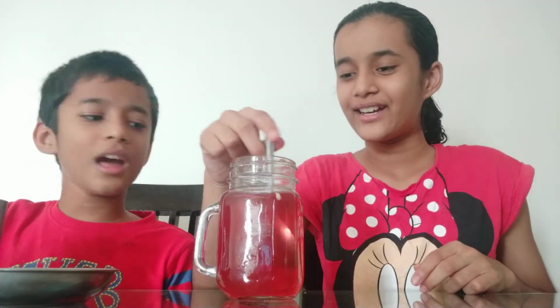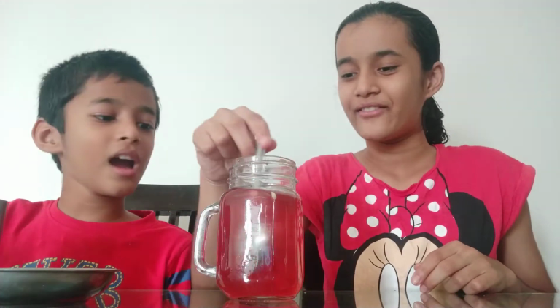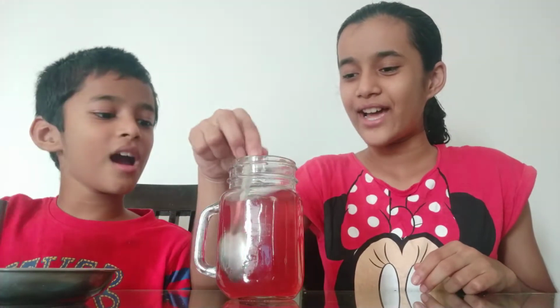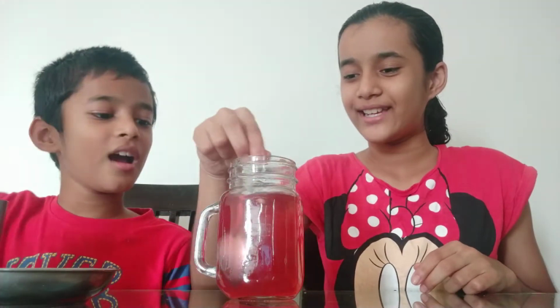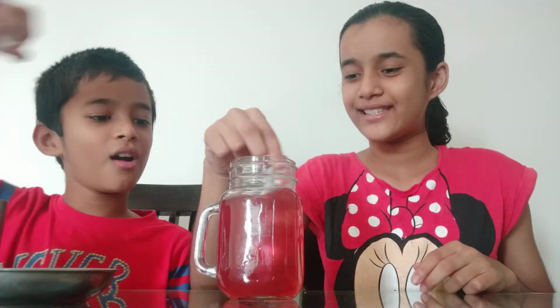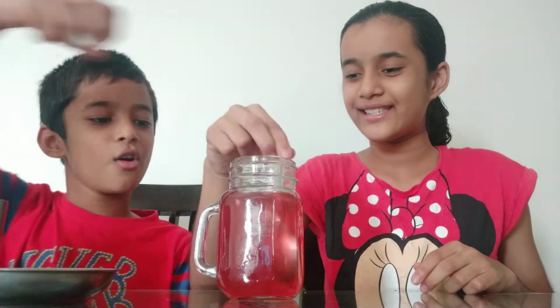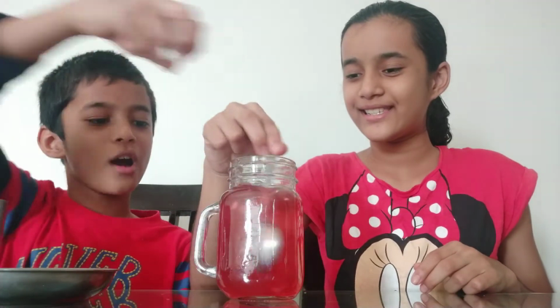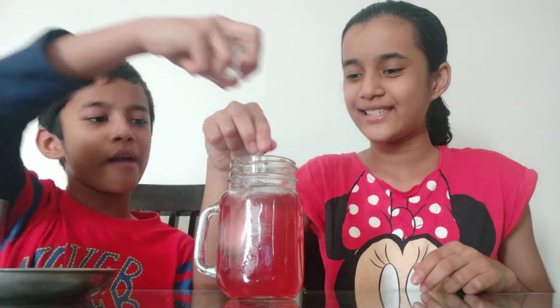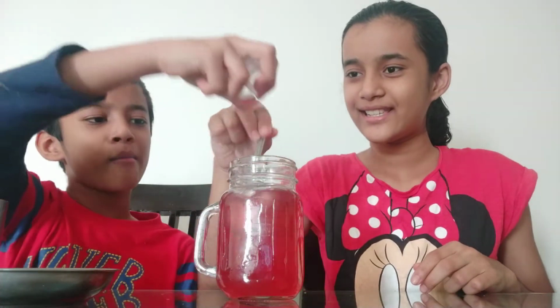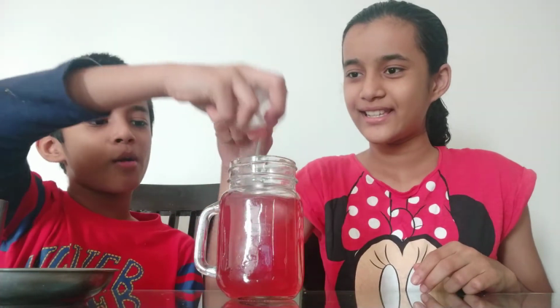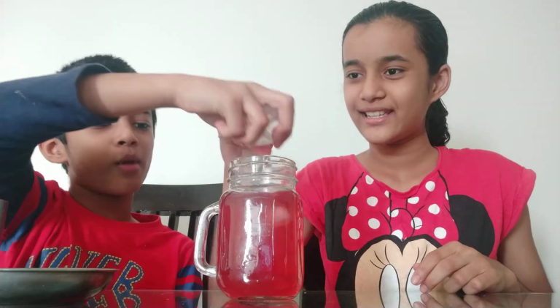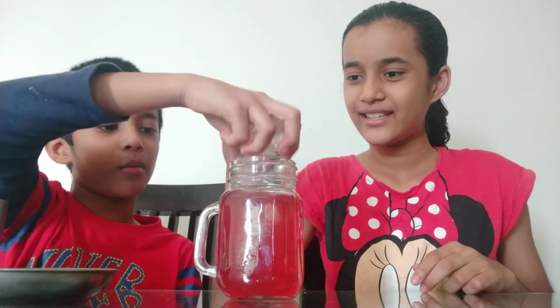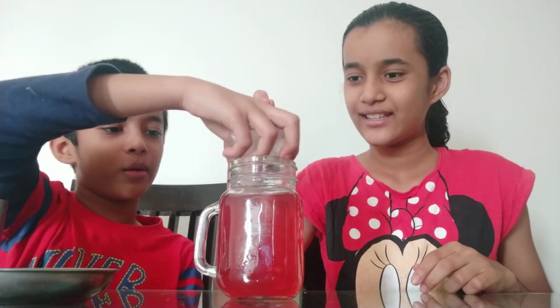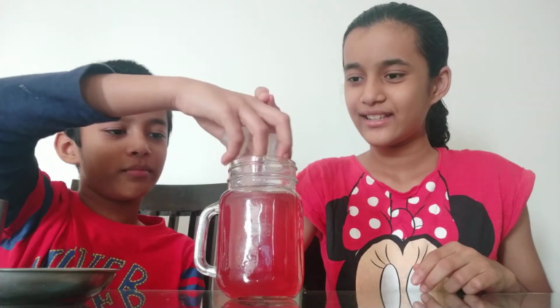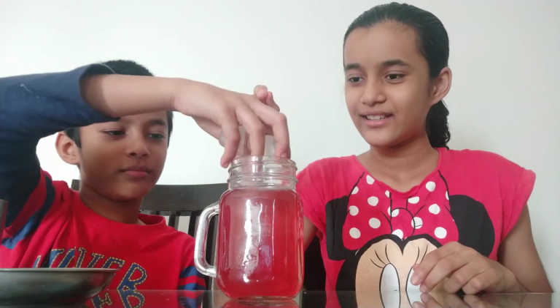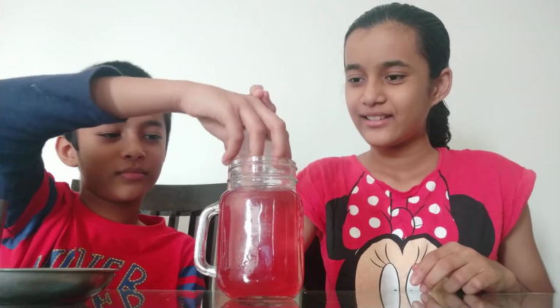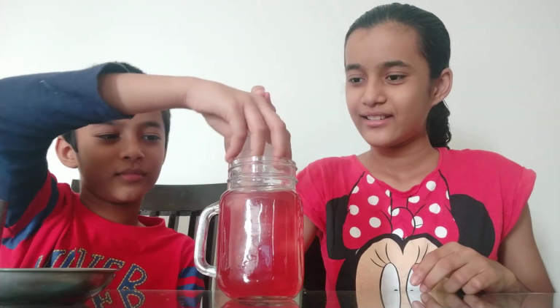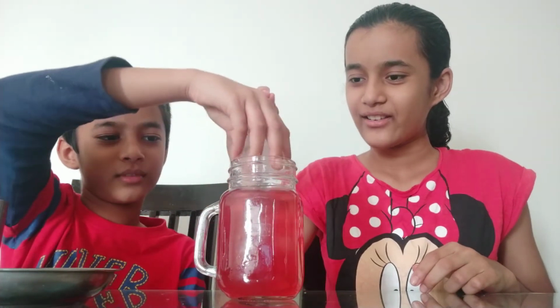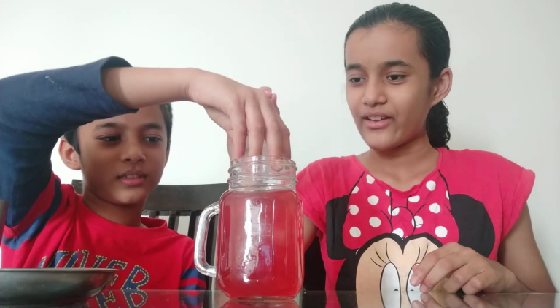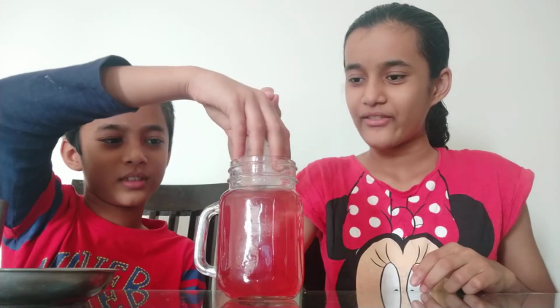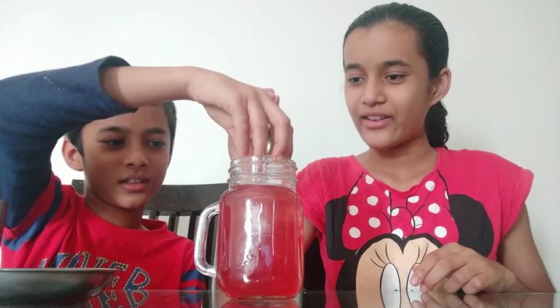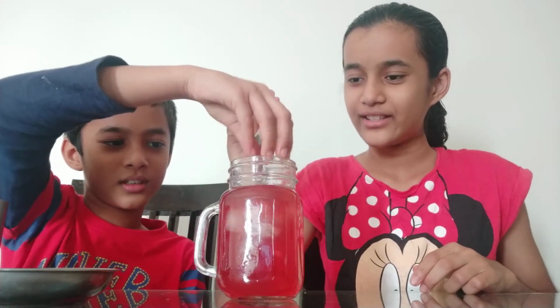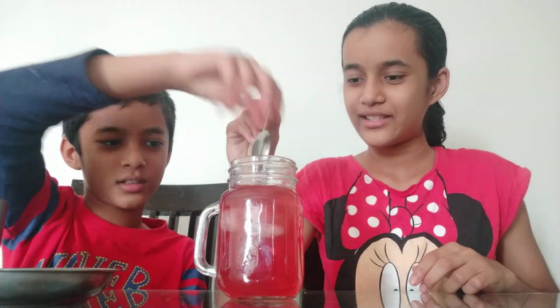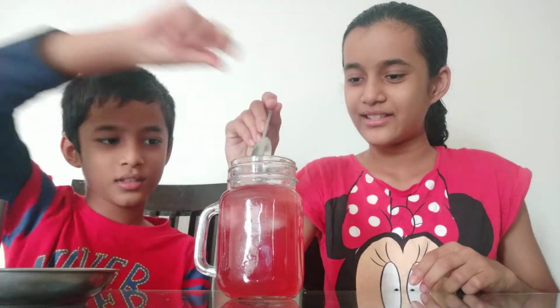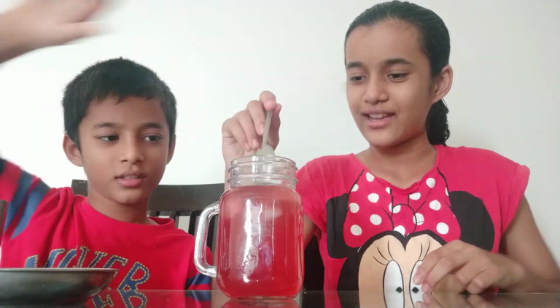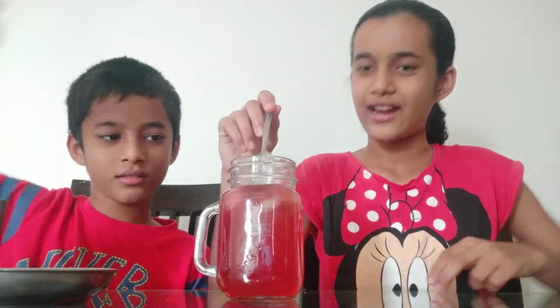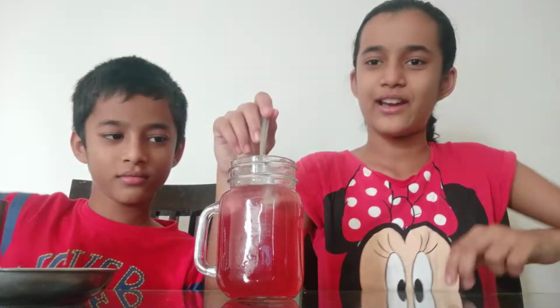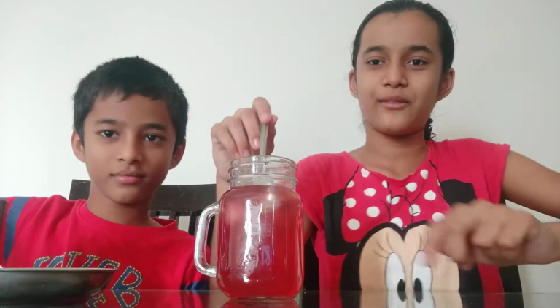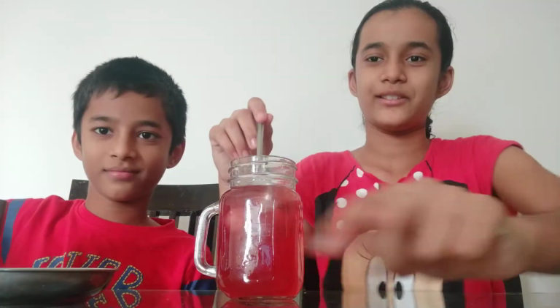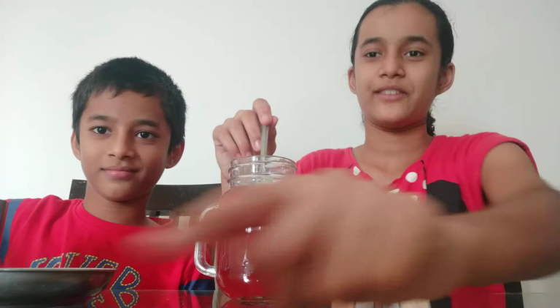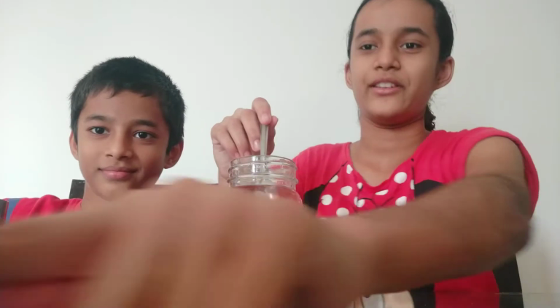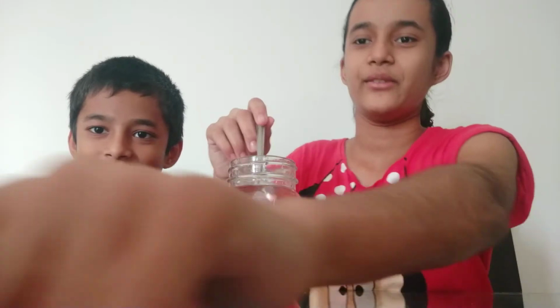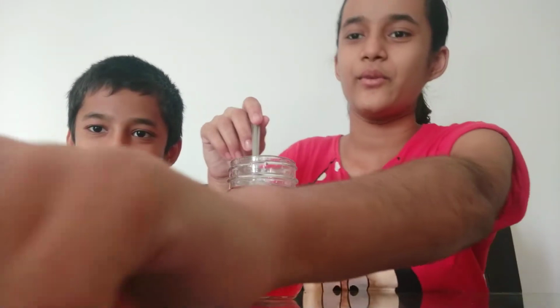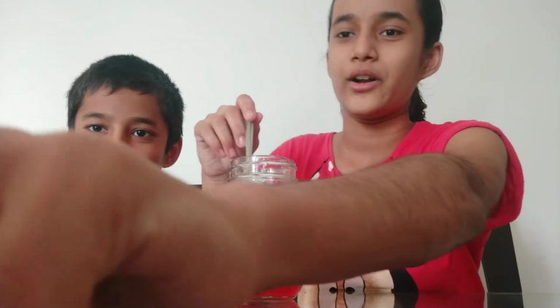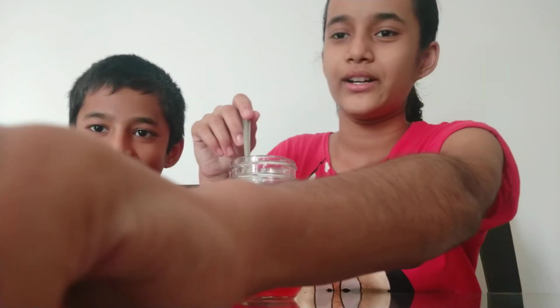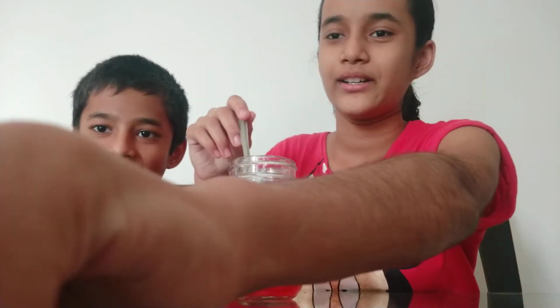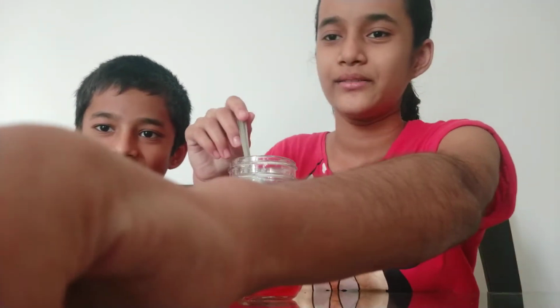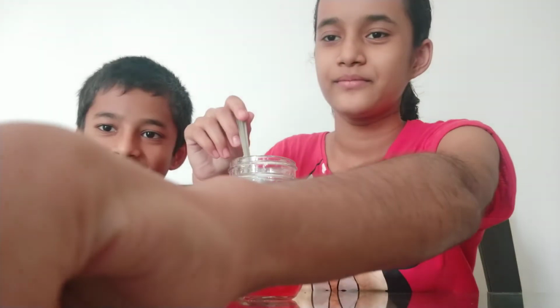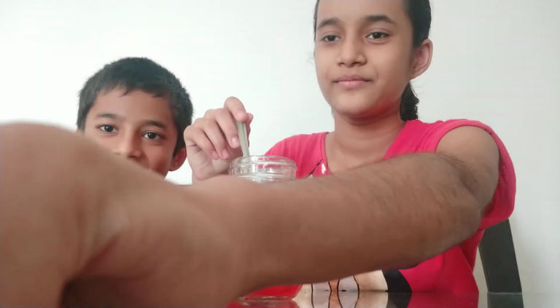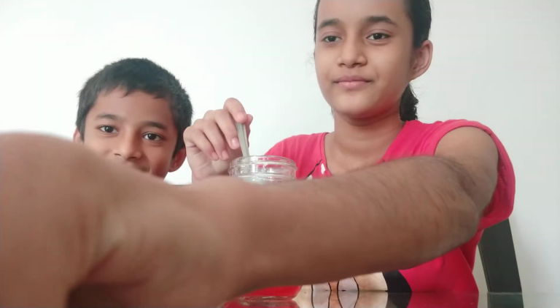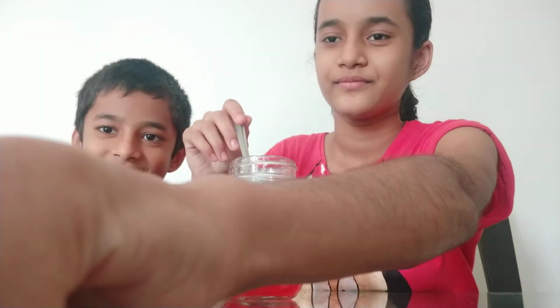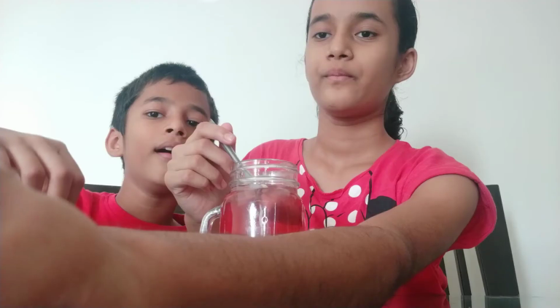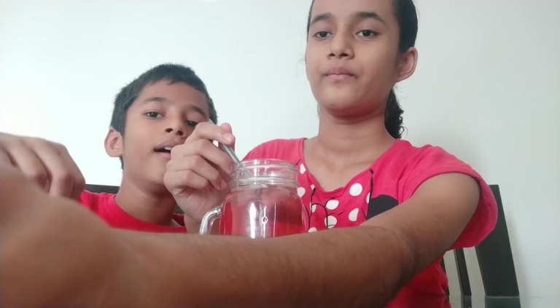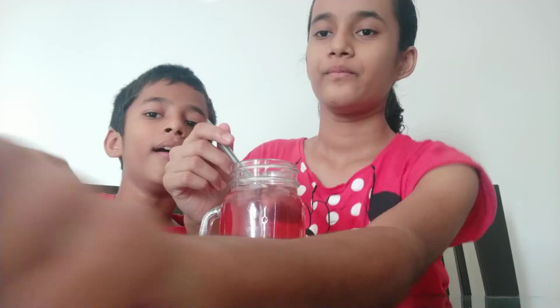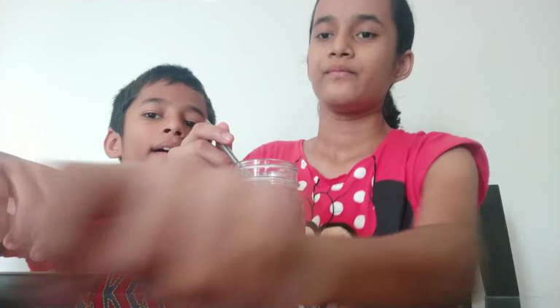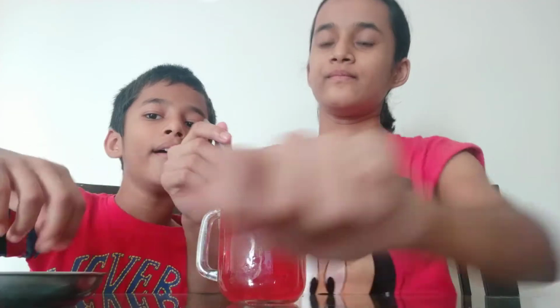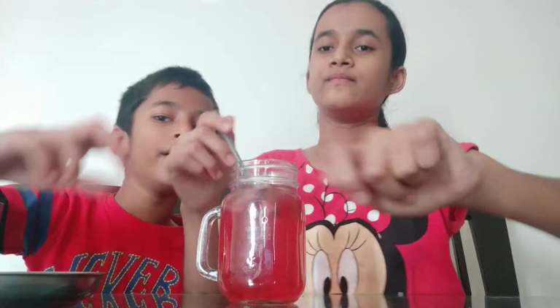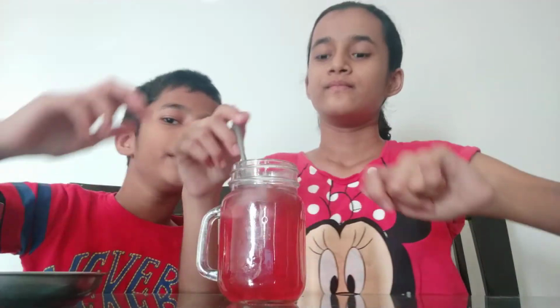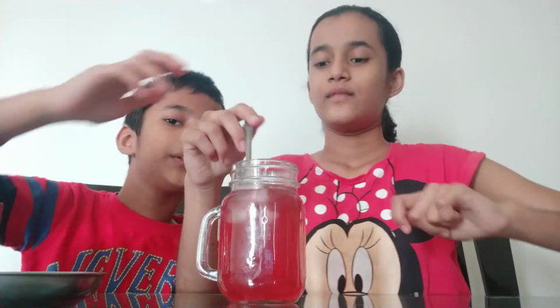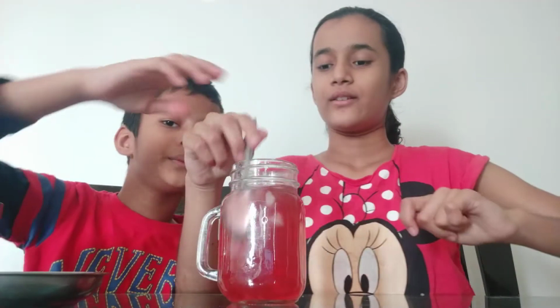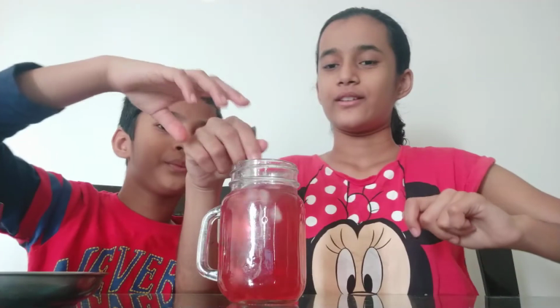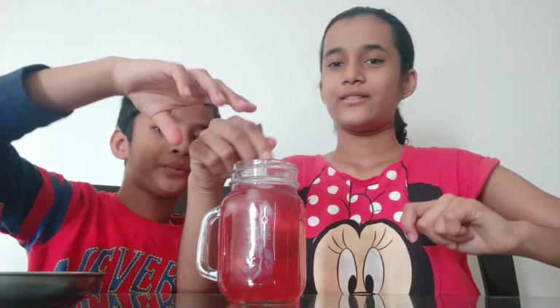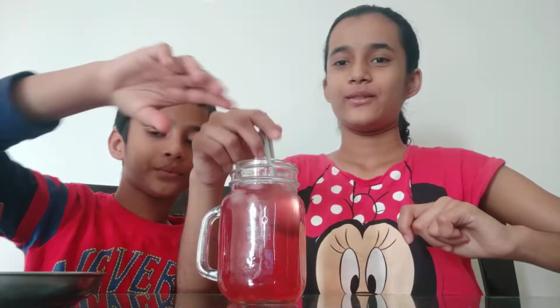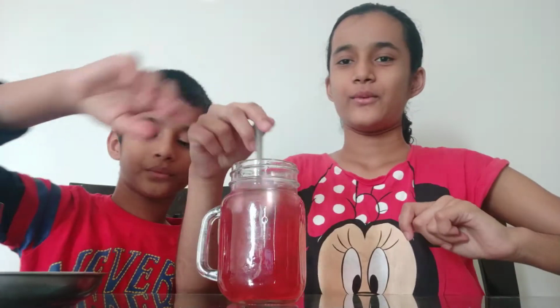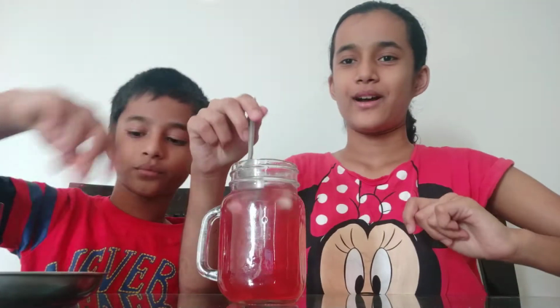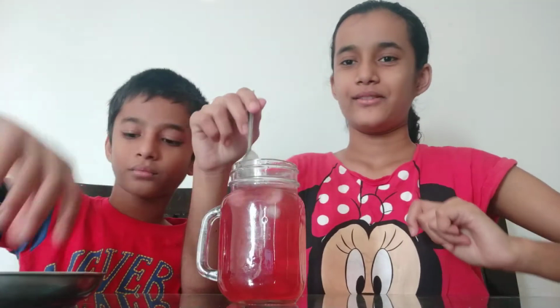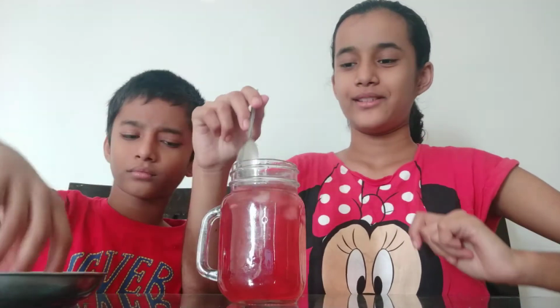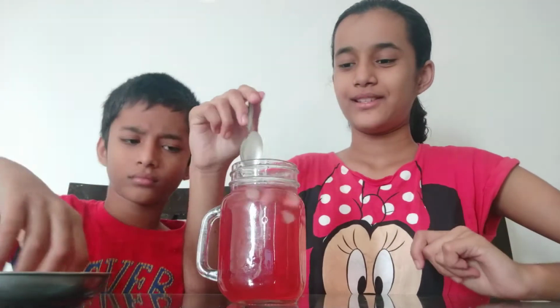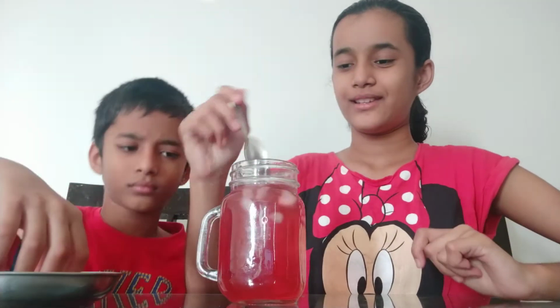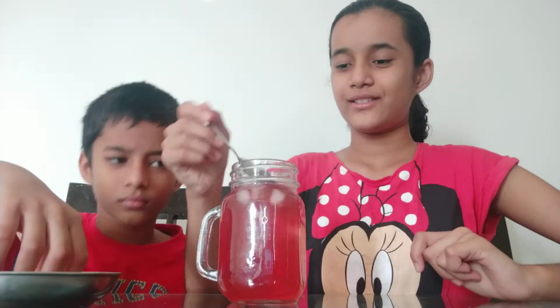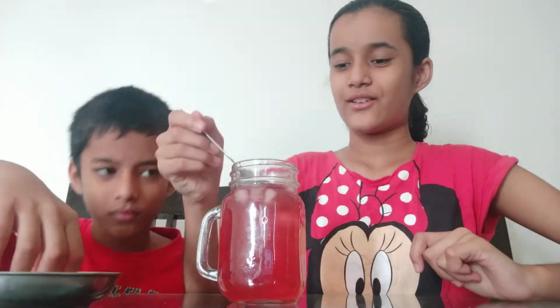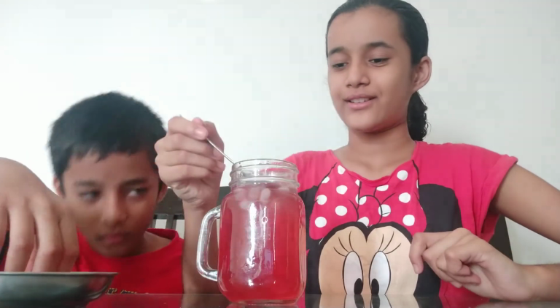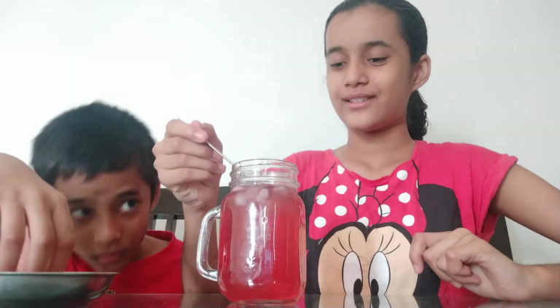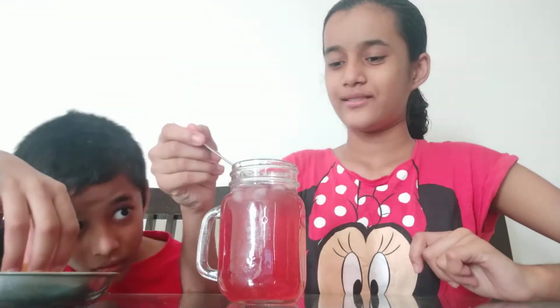Oh my god. I am going to add ice. I am going to add as much as I want. So wow, this is awesome.